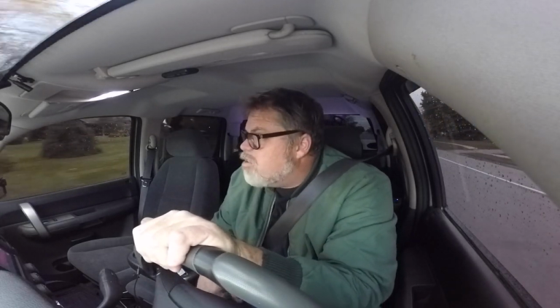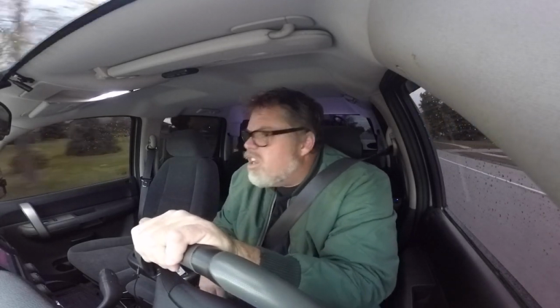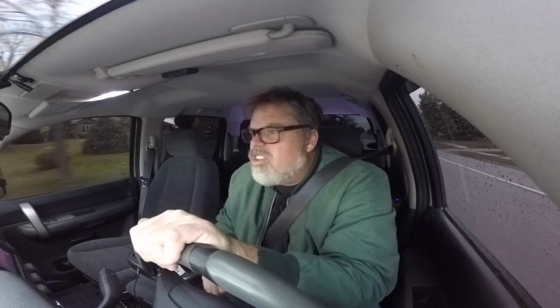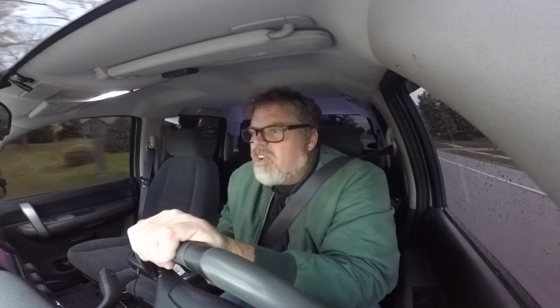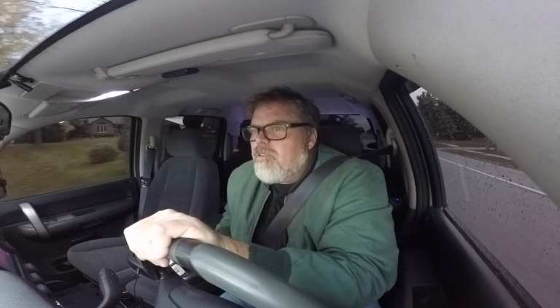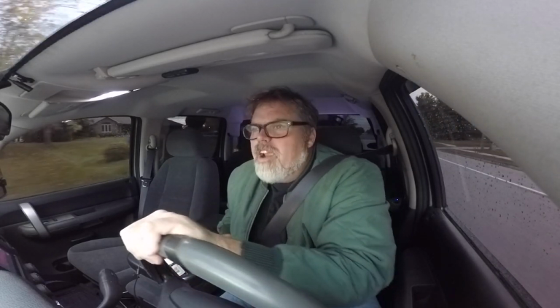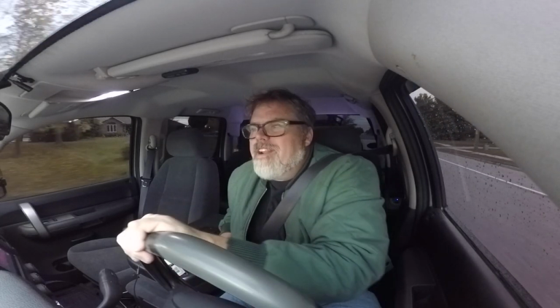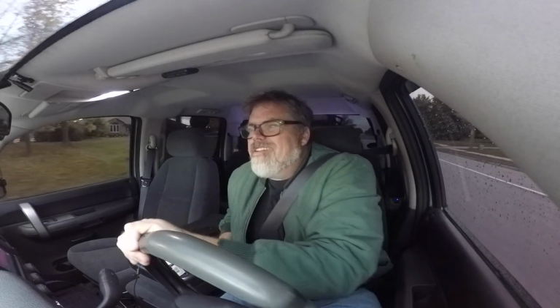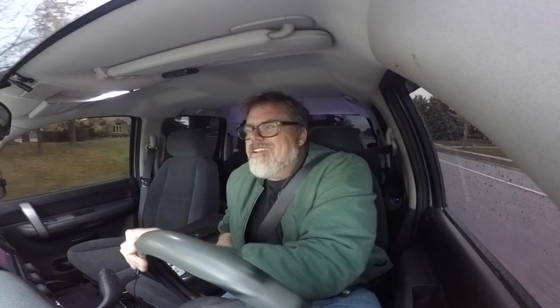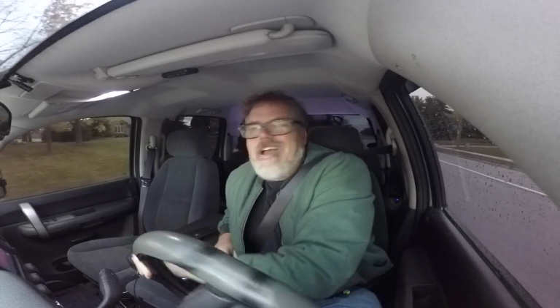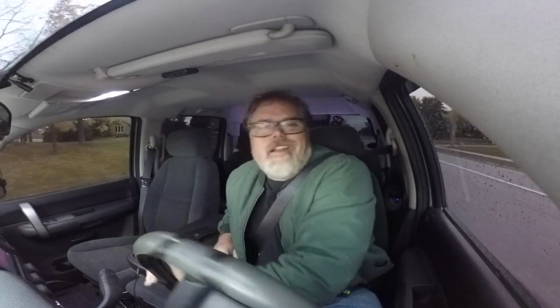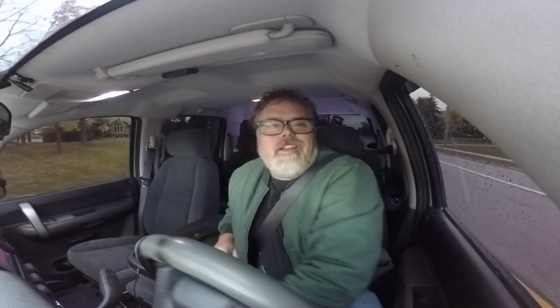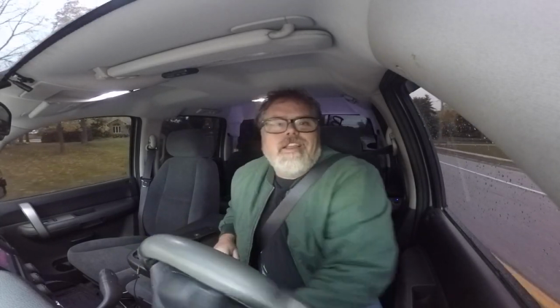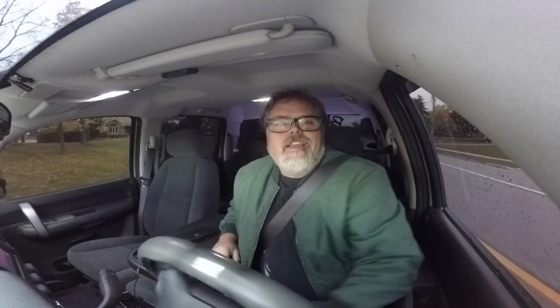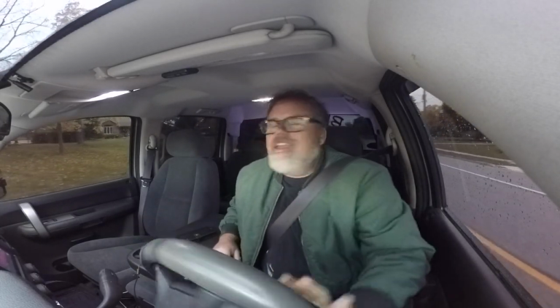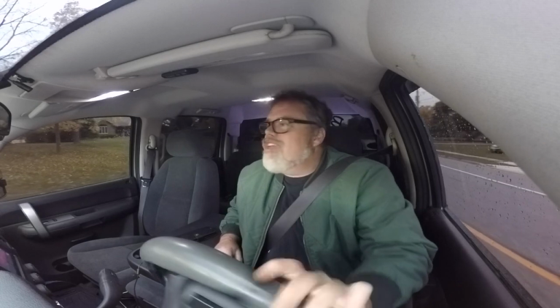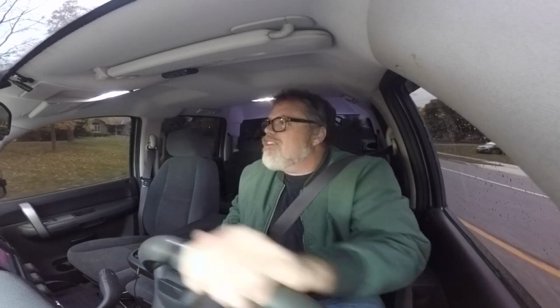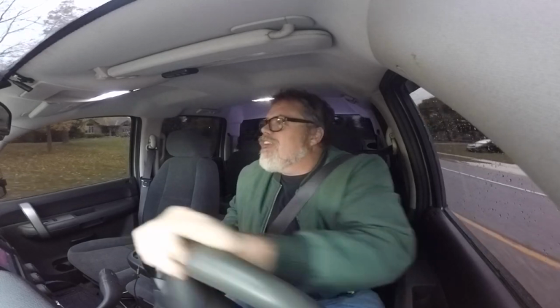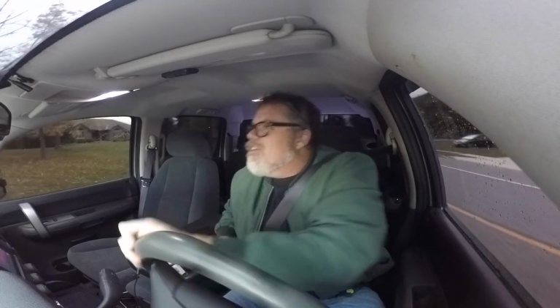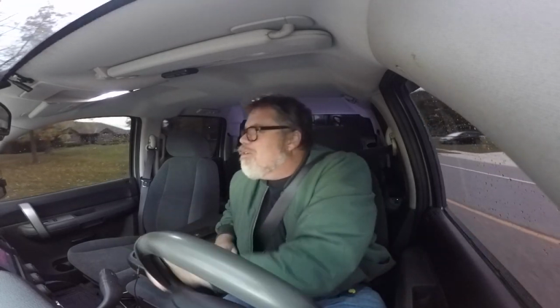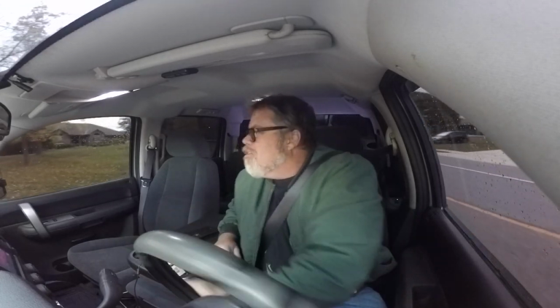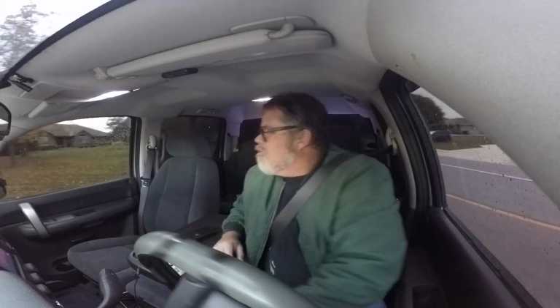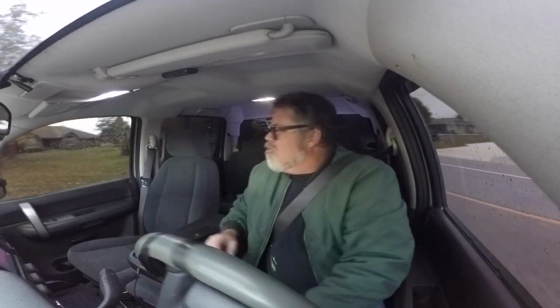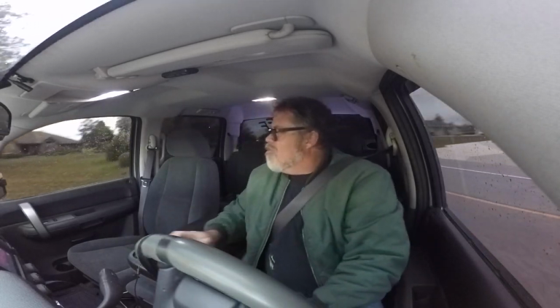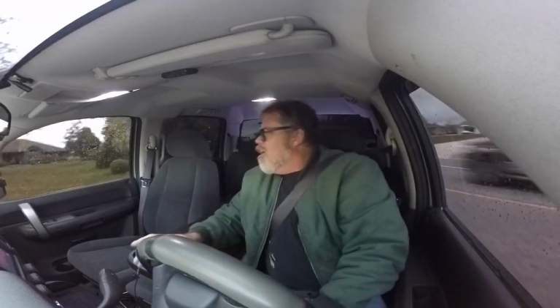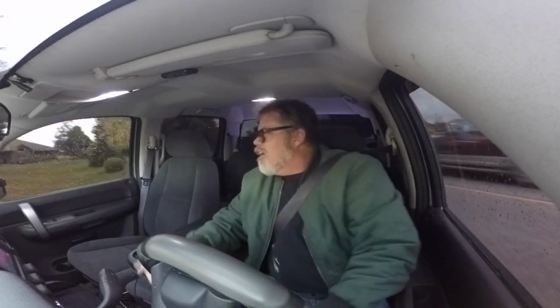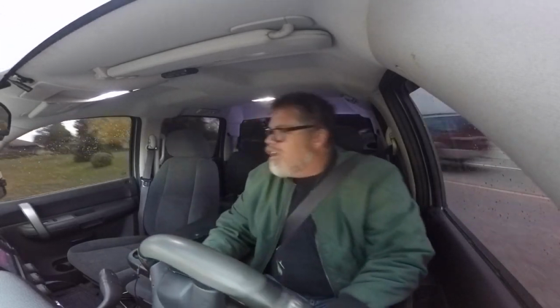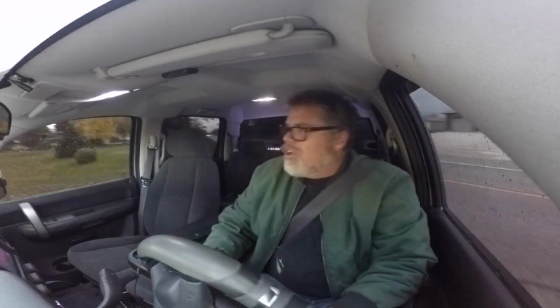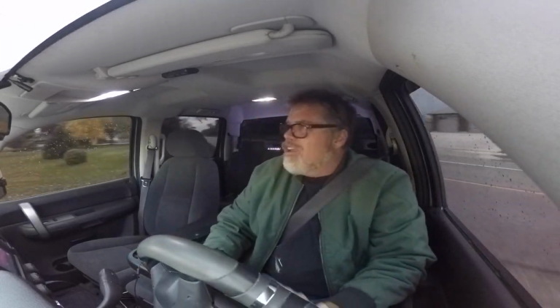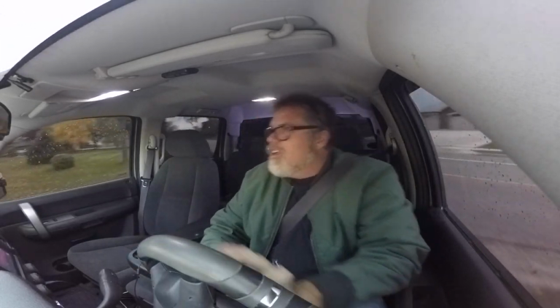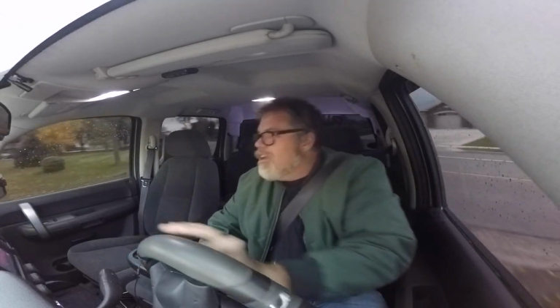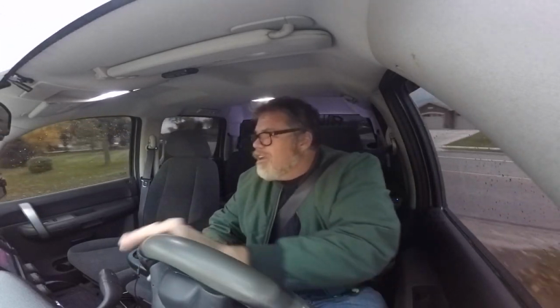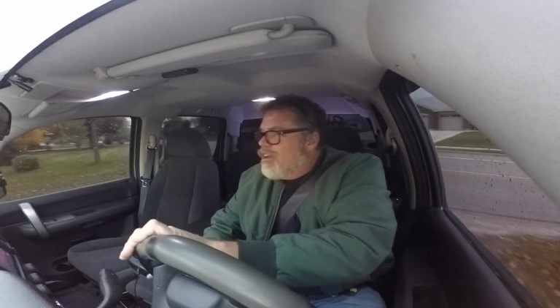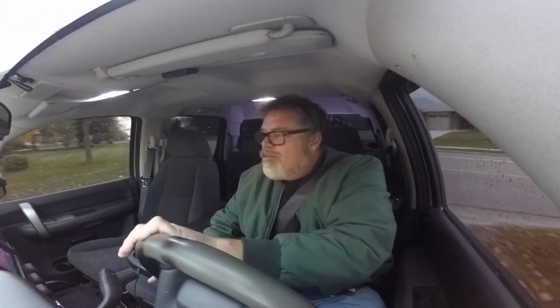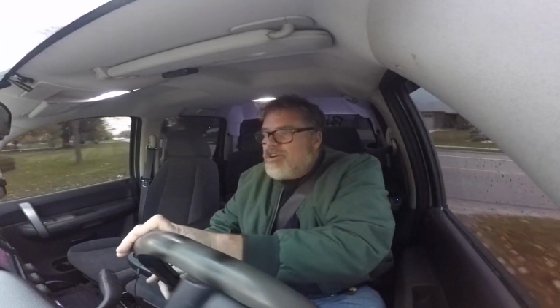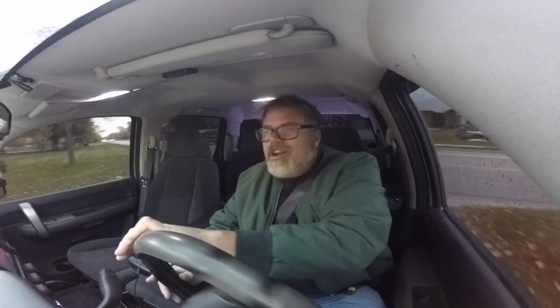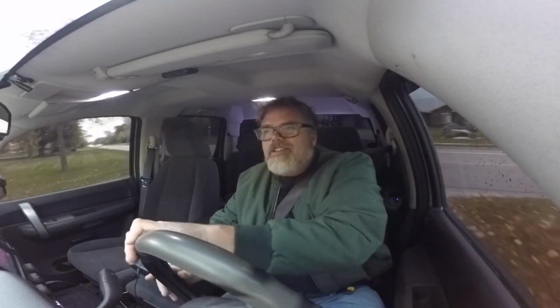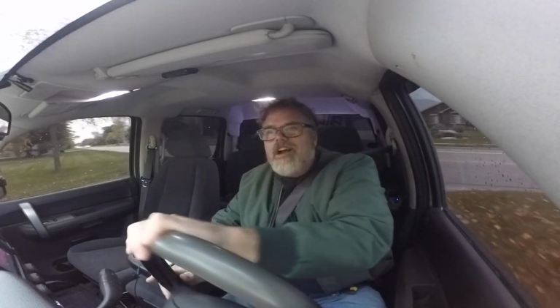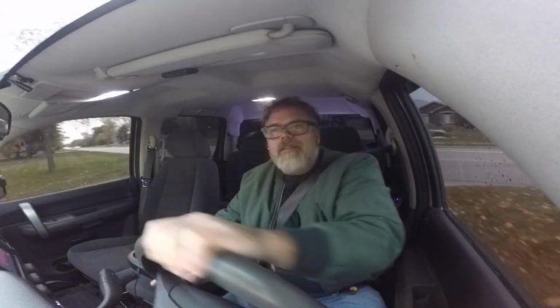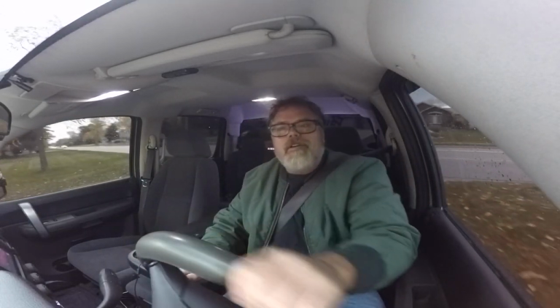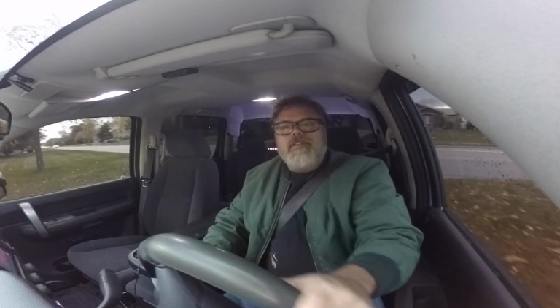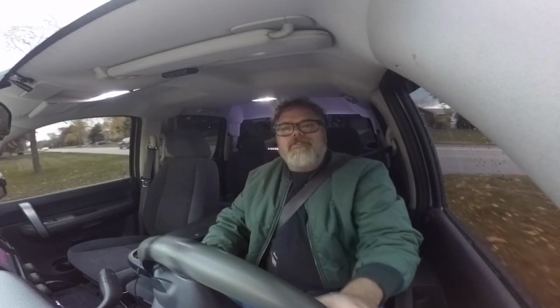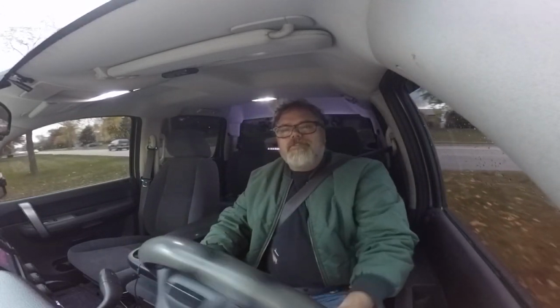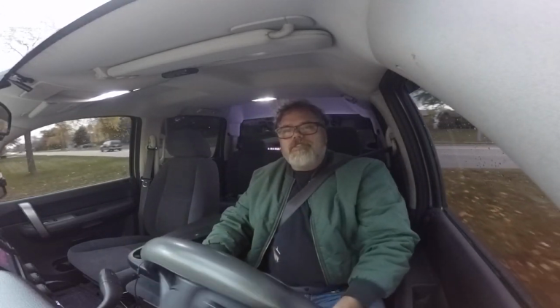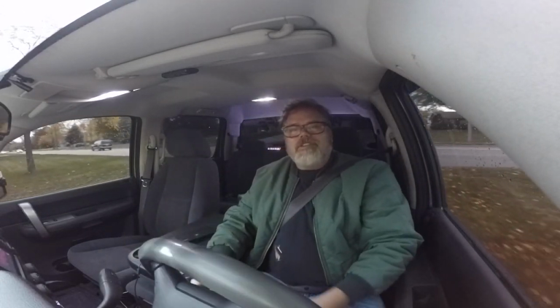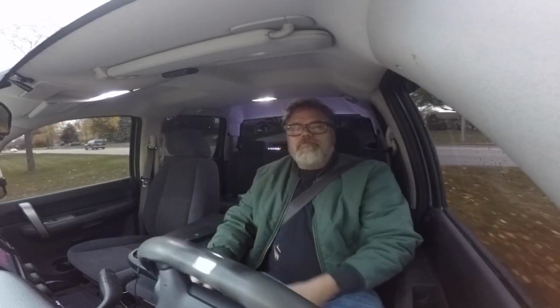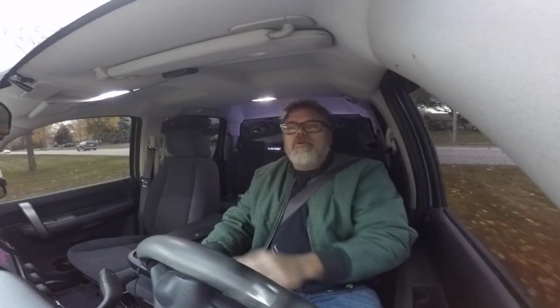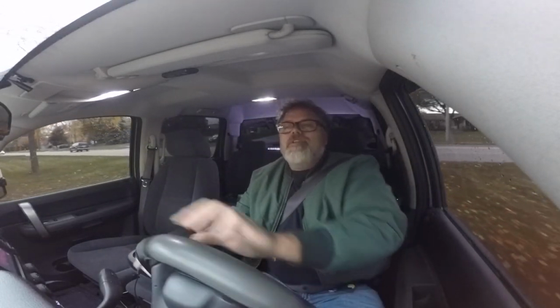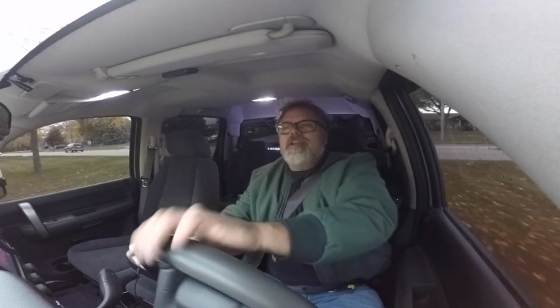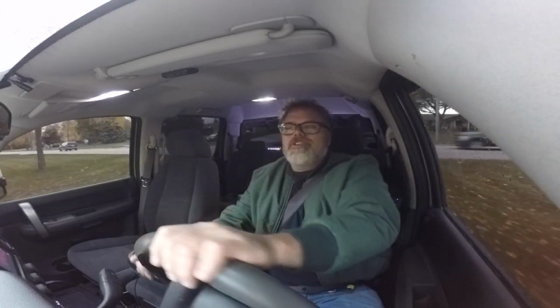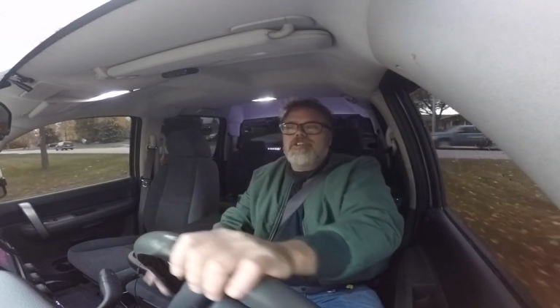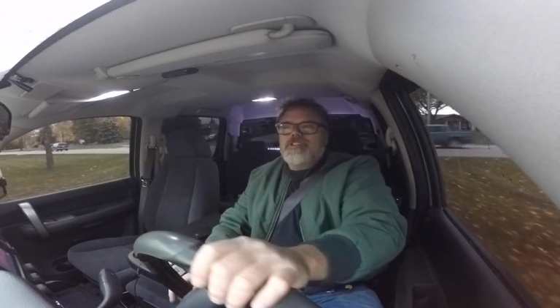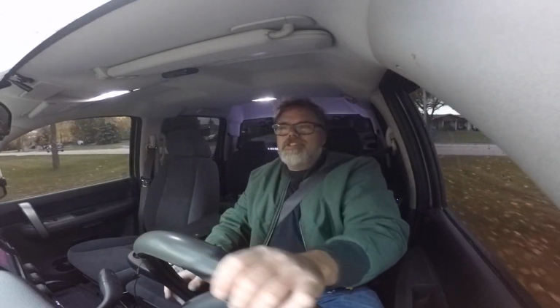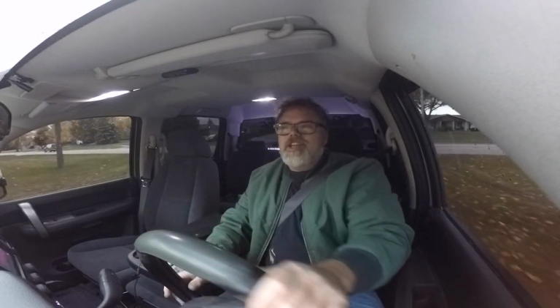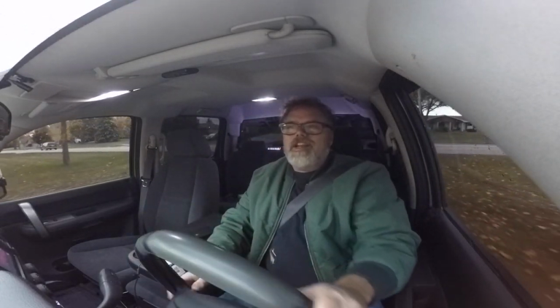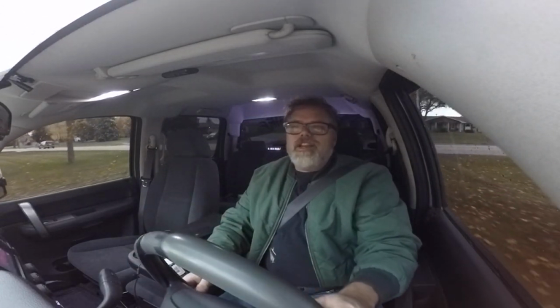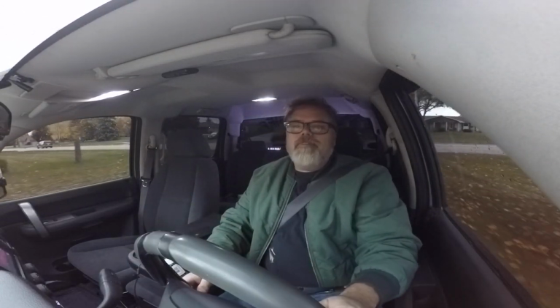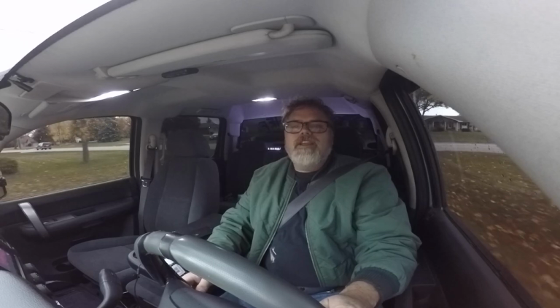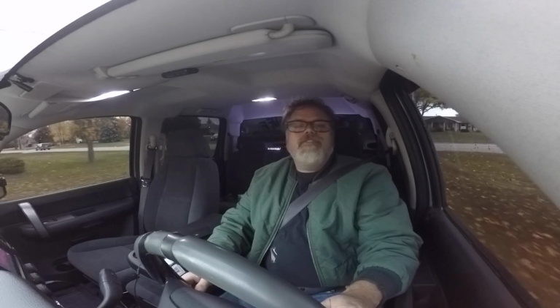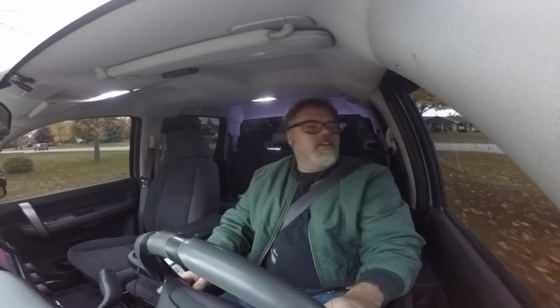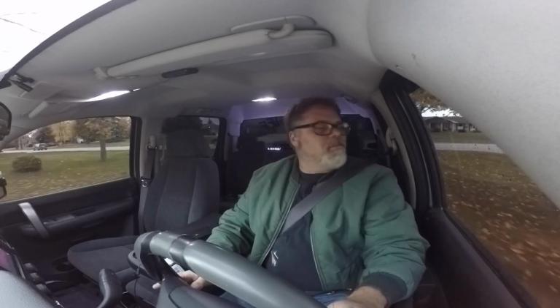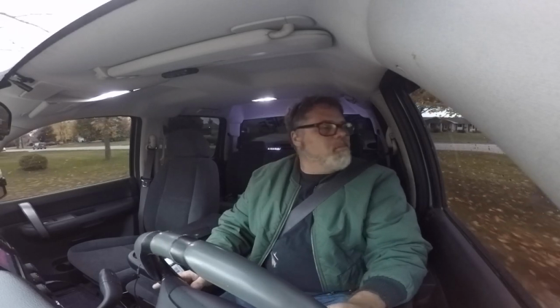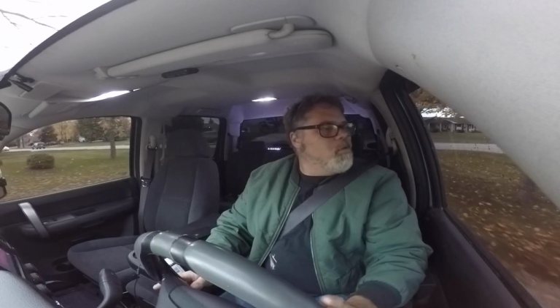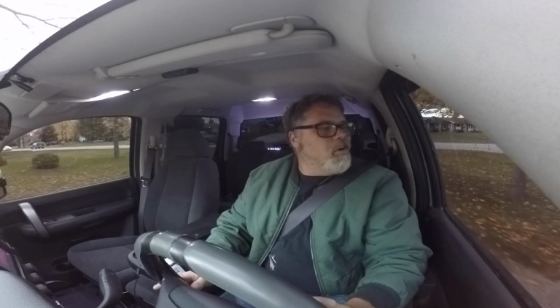I'm trying to talk Brian out of pulling the engine. He has a guy that wants his truck — I'm trying to talk him into just getting the guy to give him another motor instead.